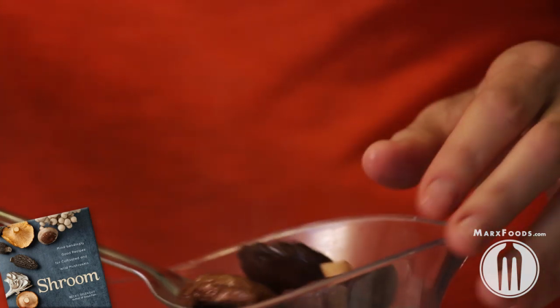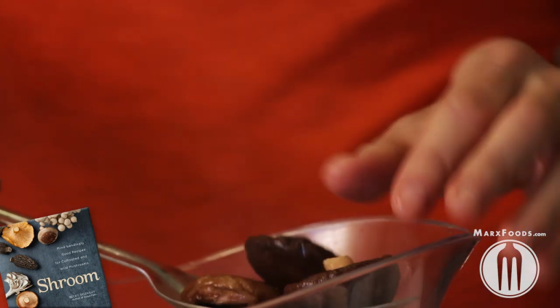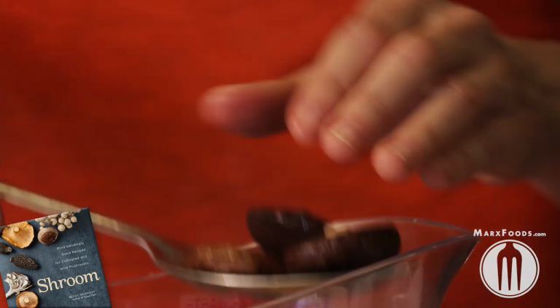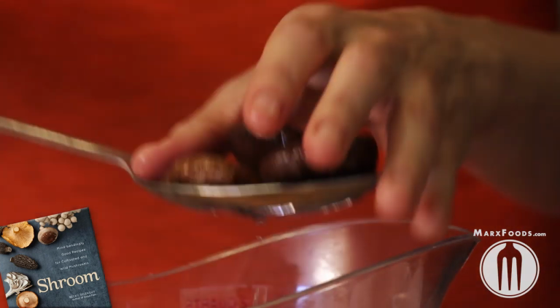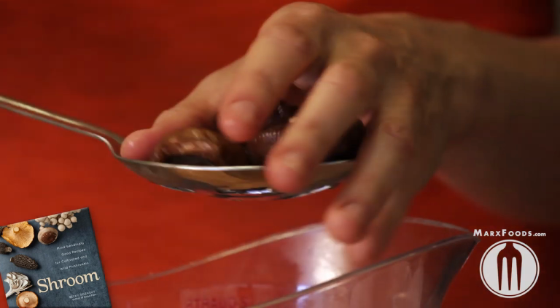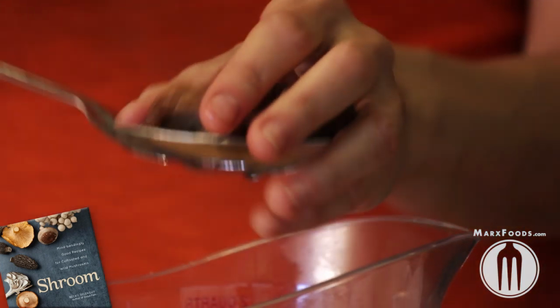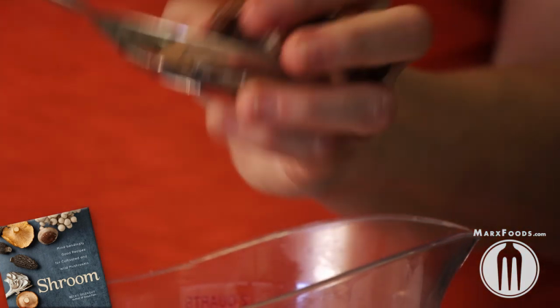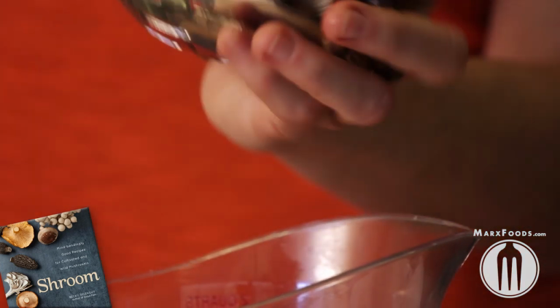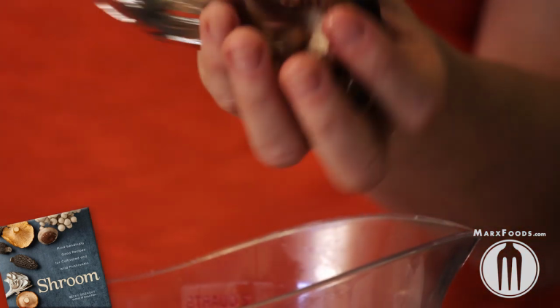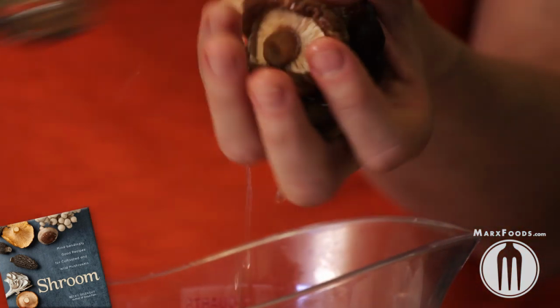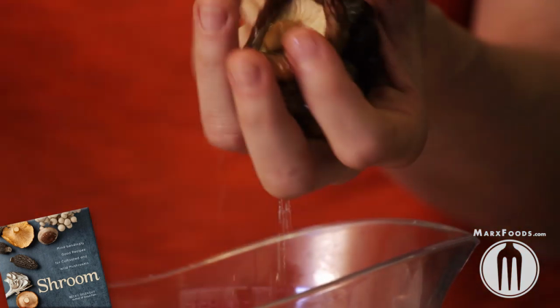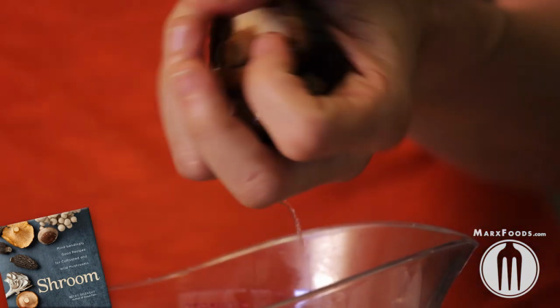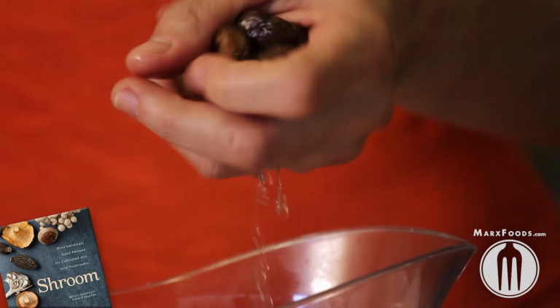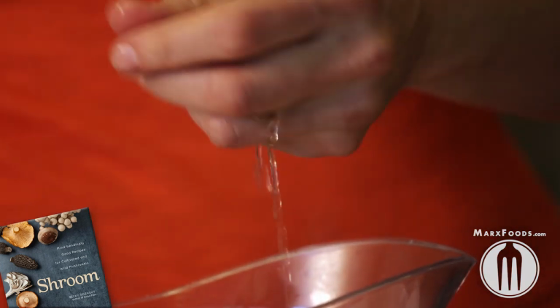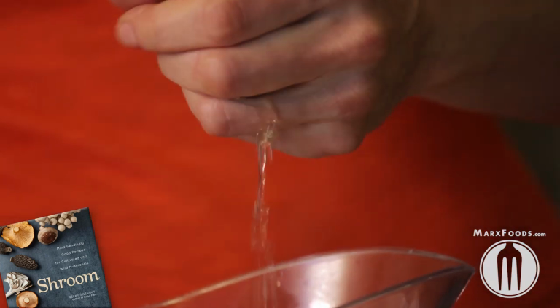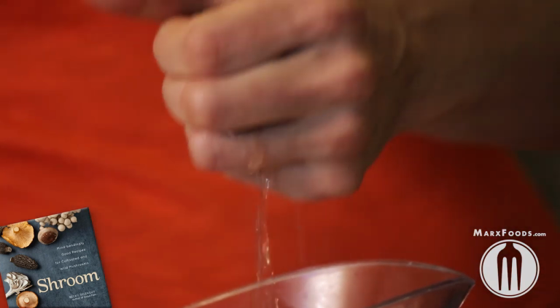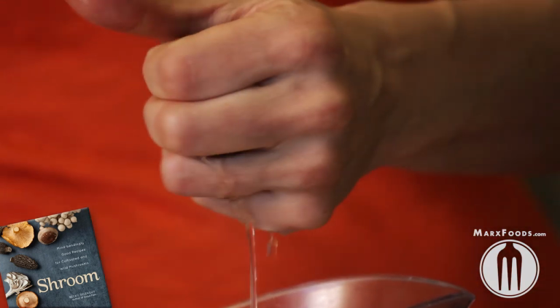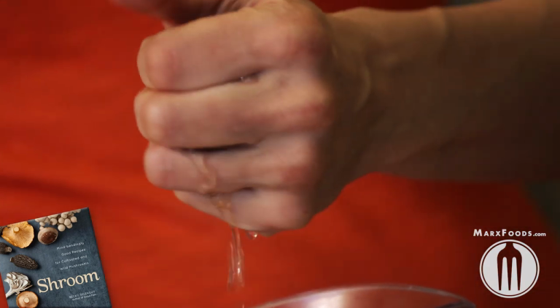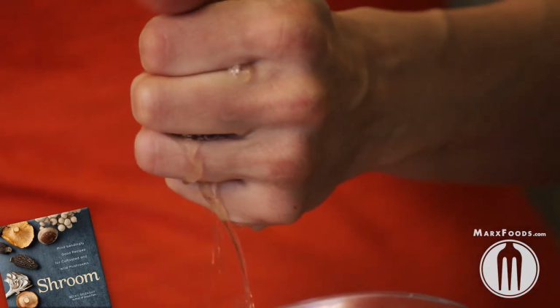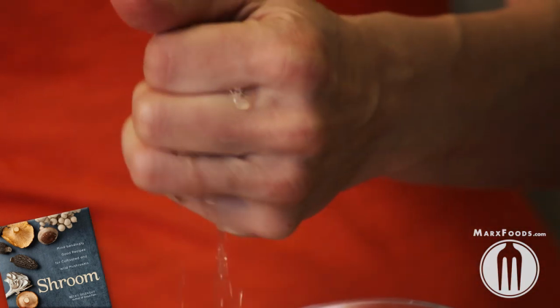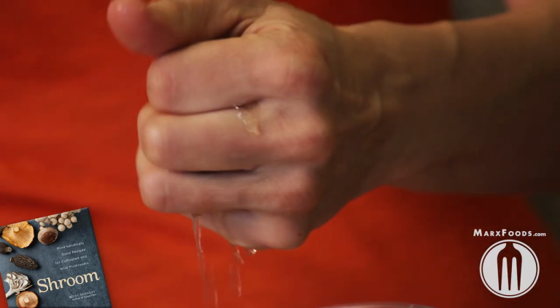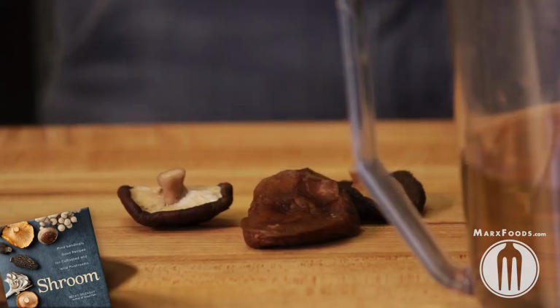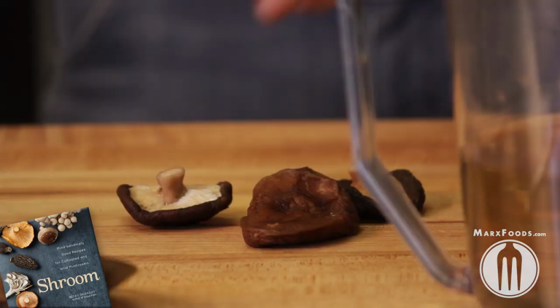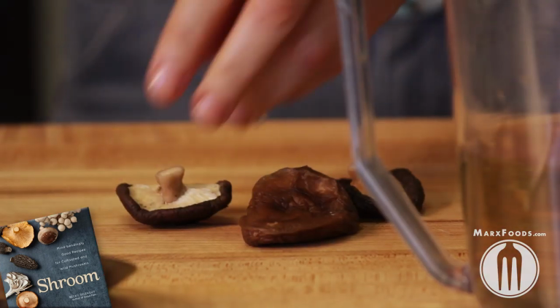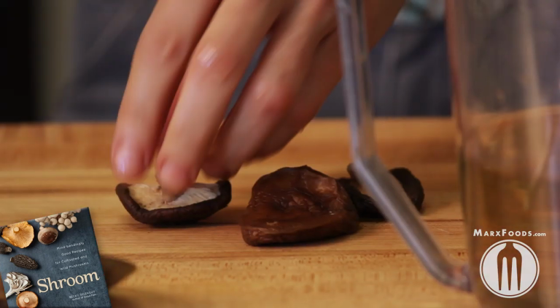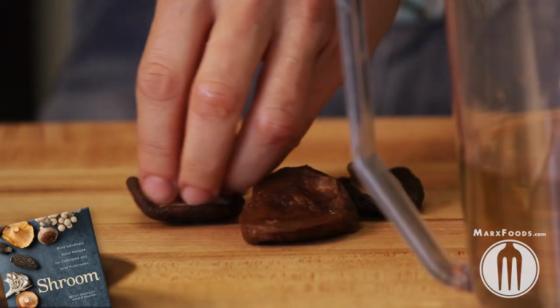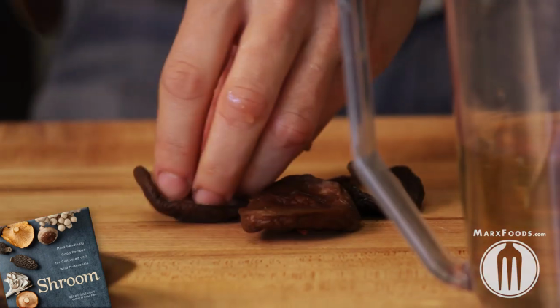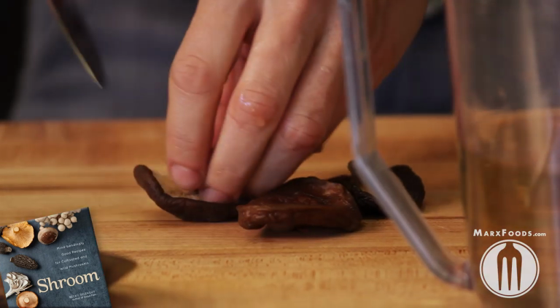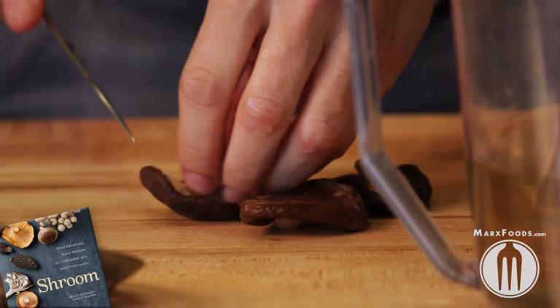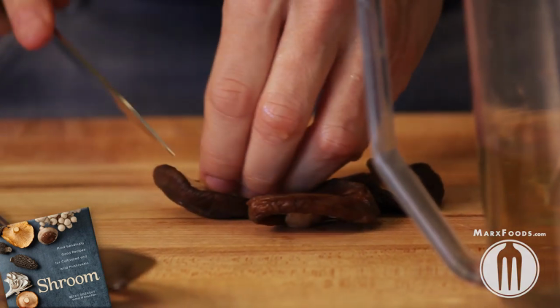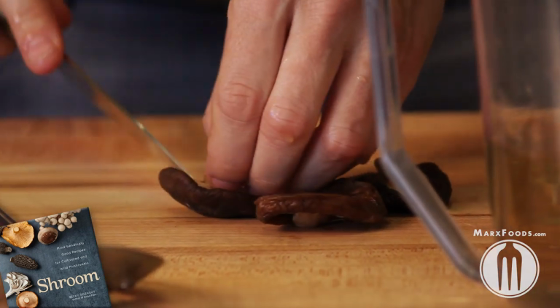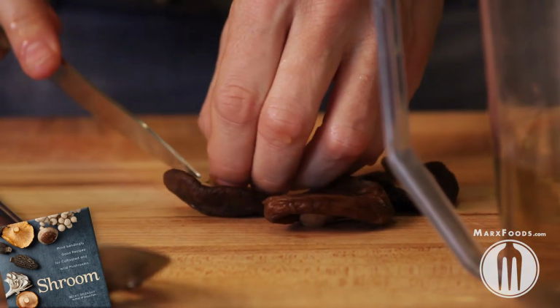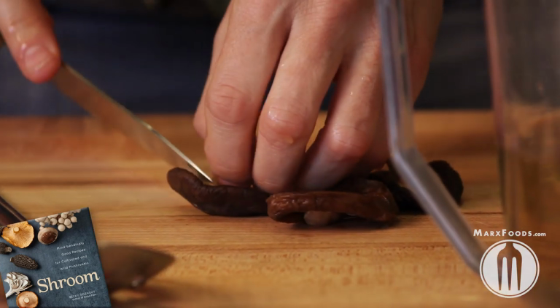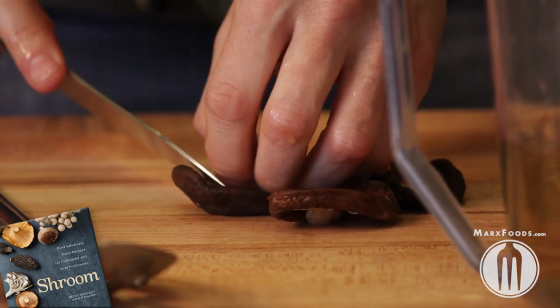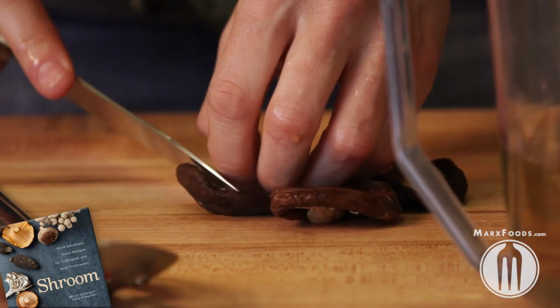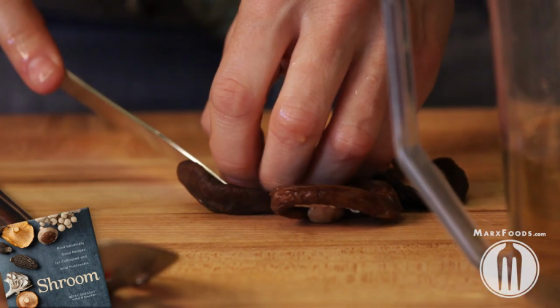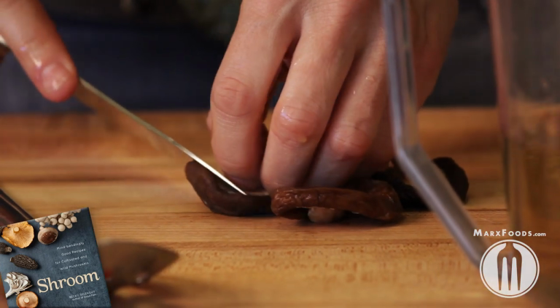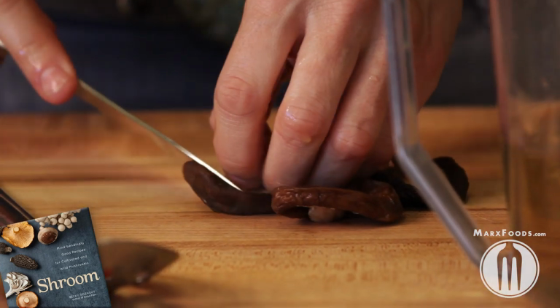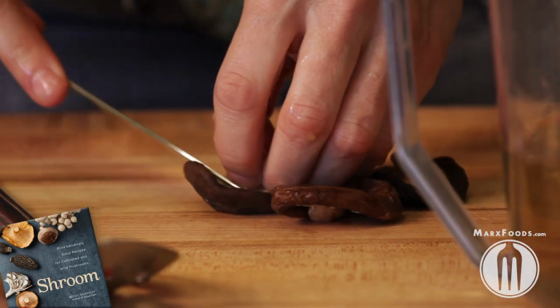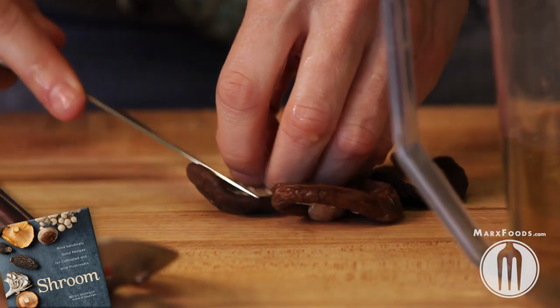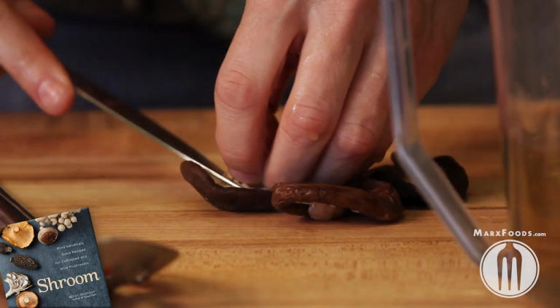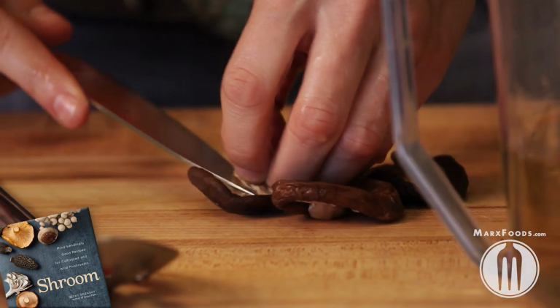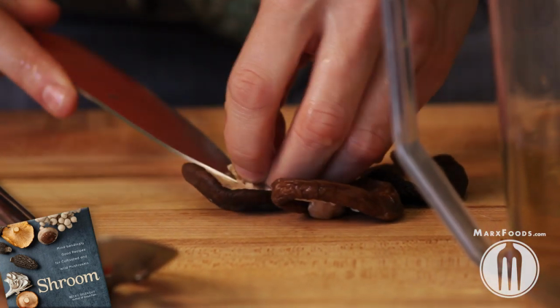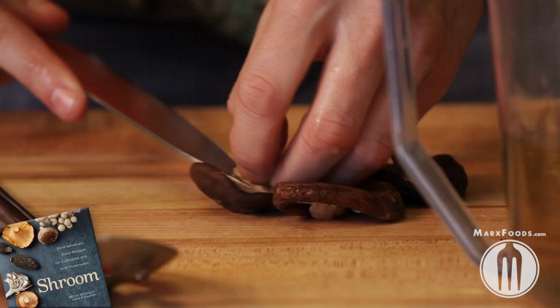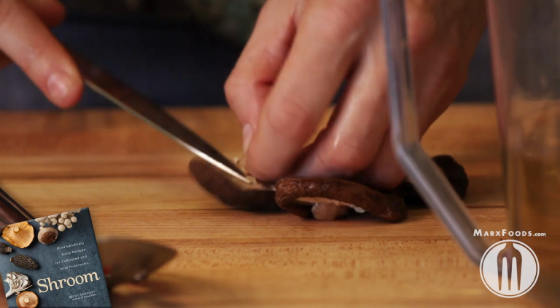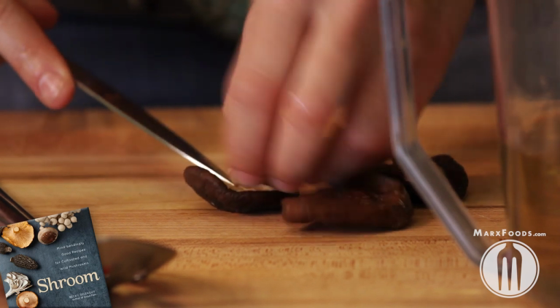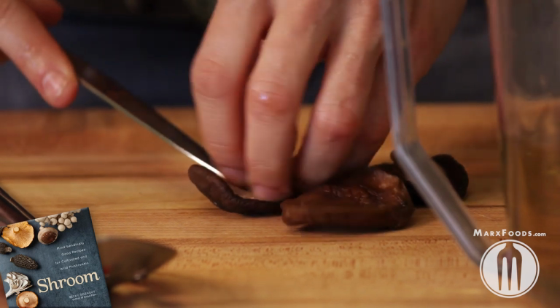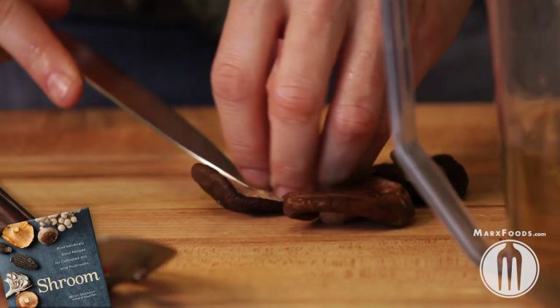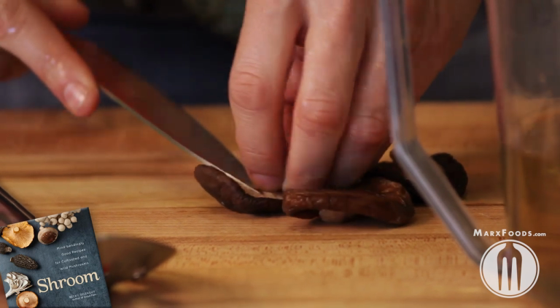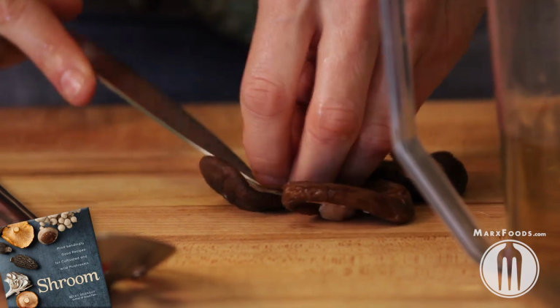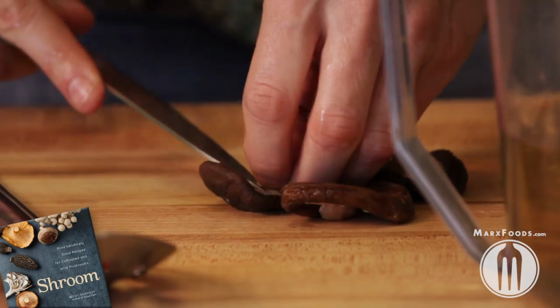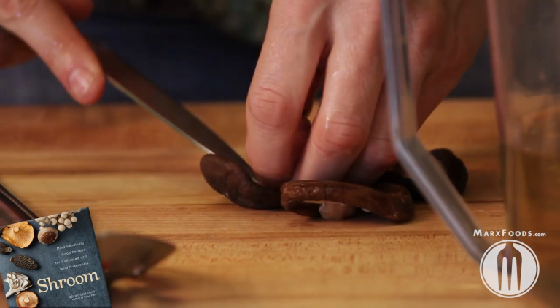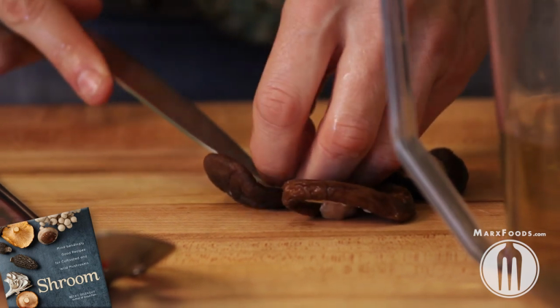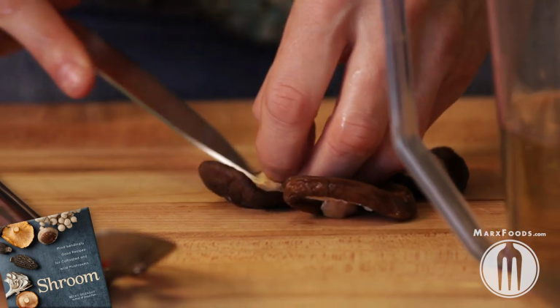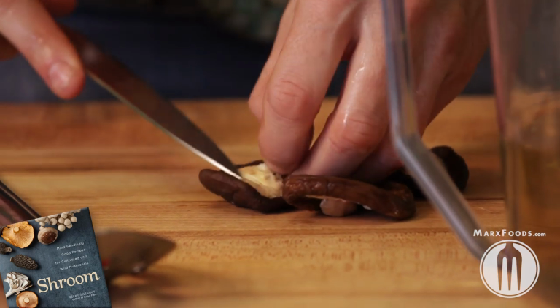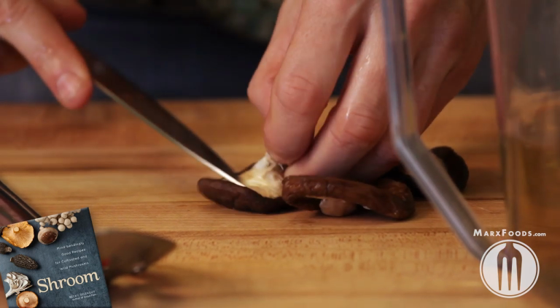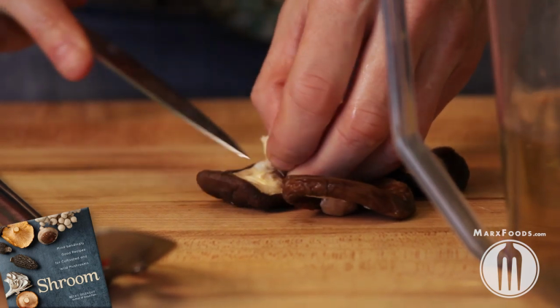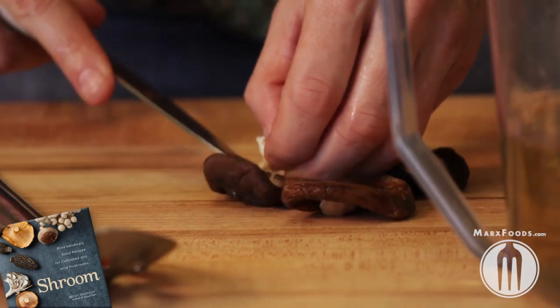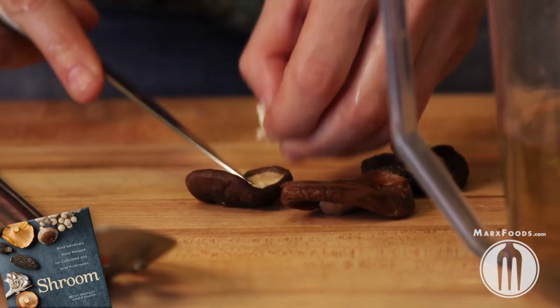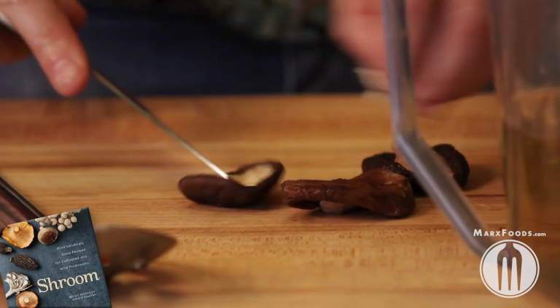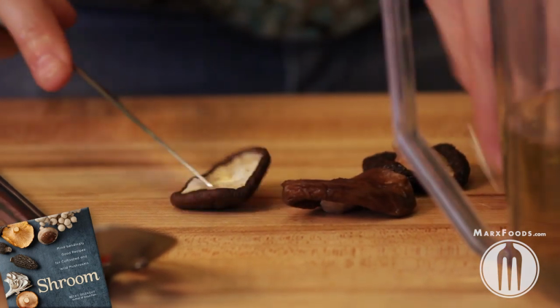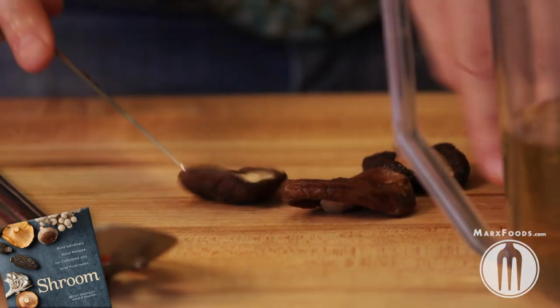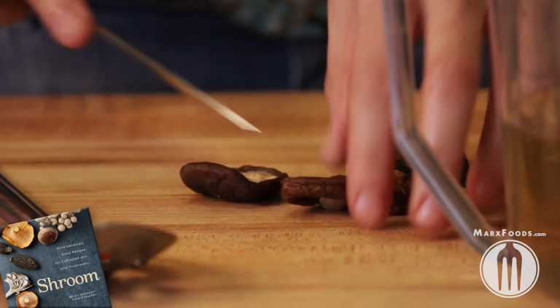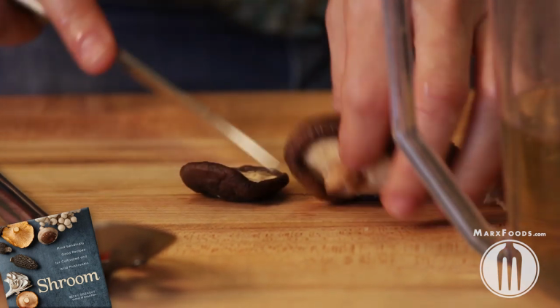Pull the mushrooms out, squeeze them, and then if you're working with shiitakes, you're going to have to cut out these little stems because they're like shiitake bubblegum.